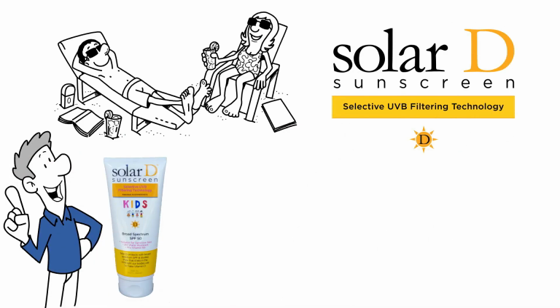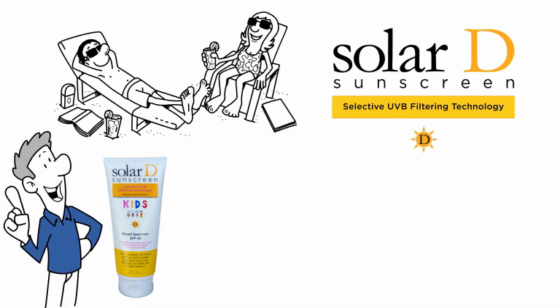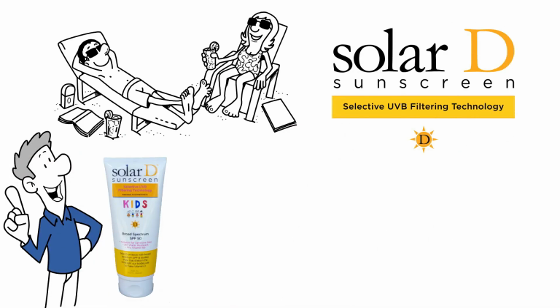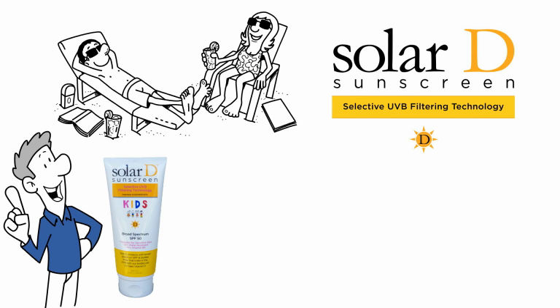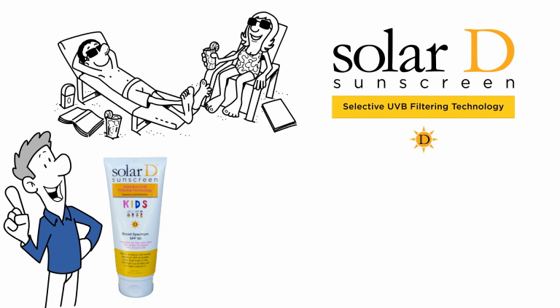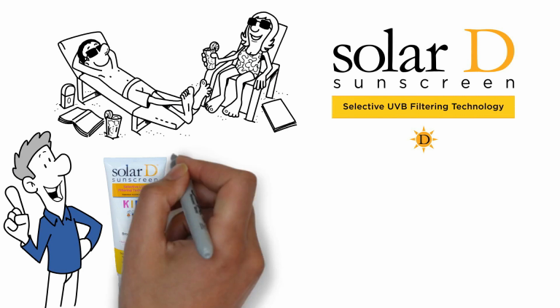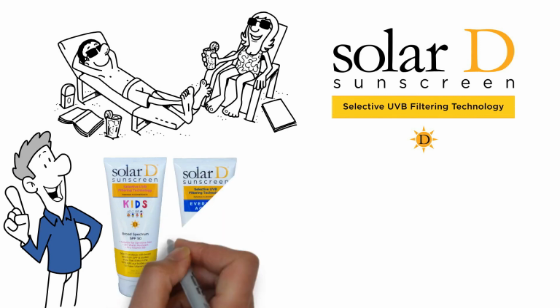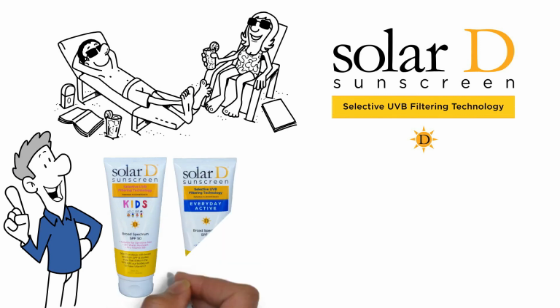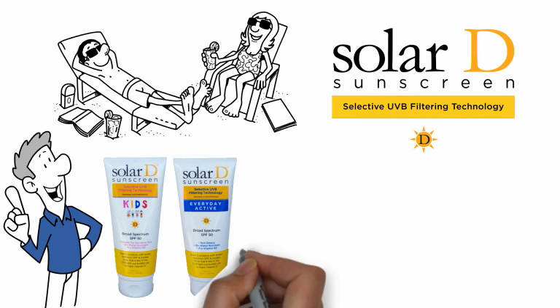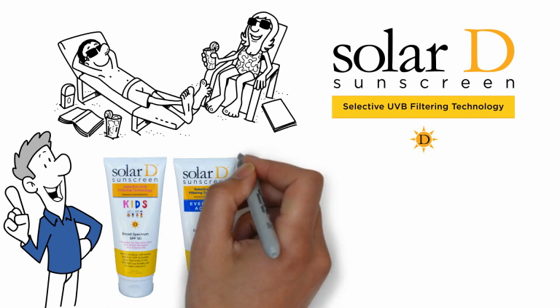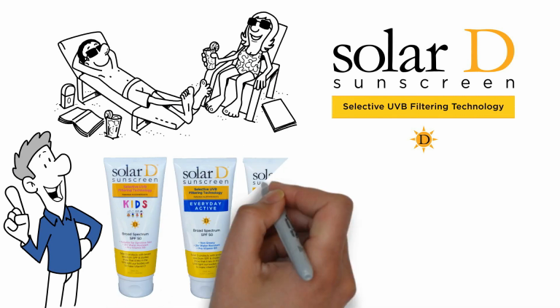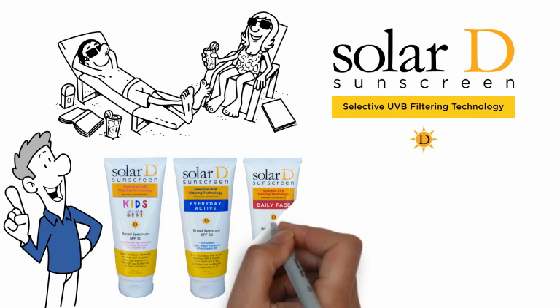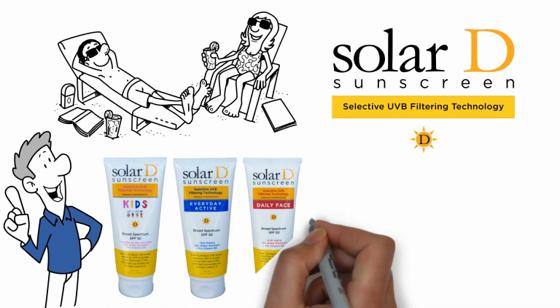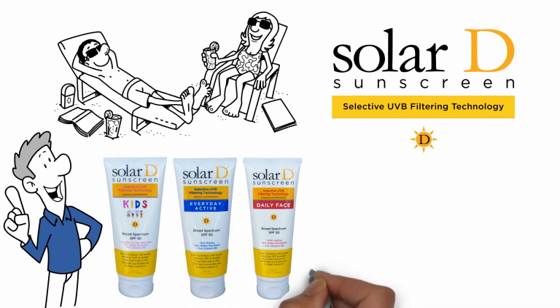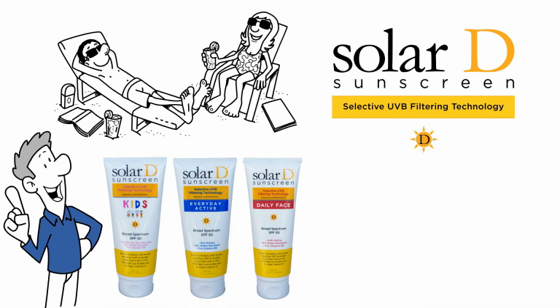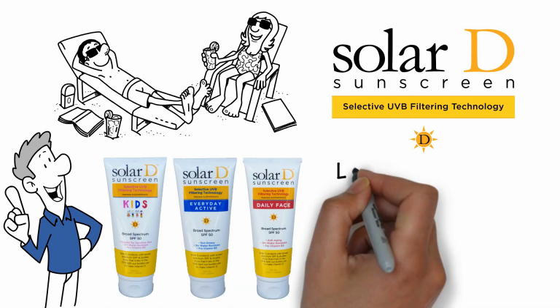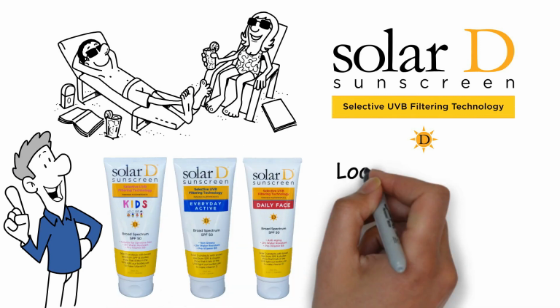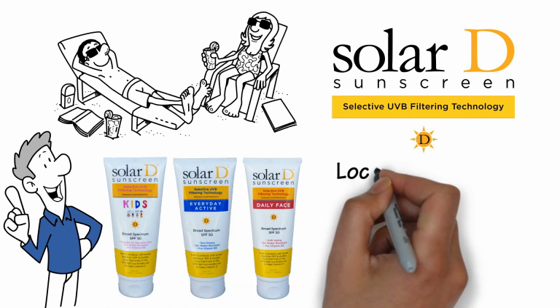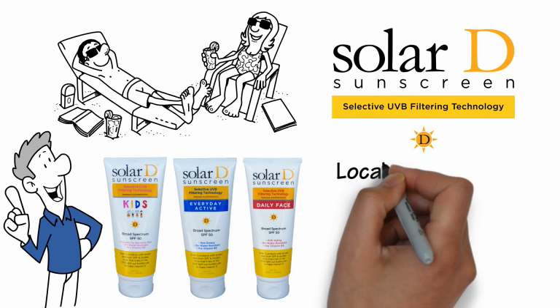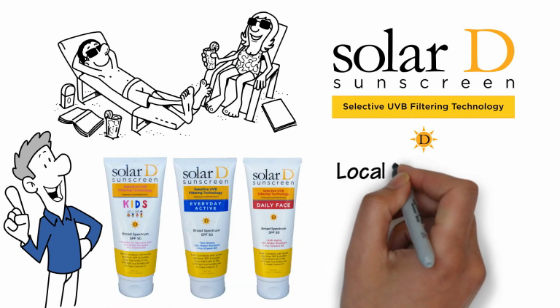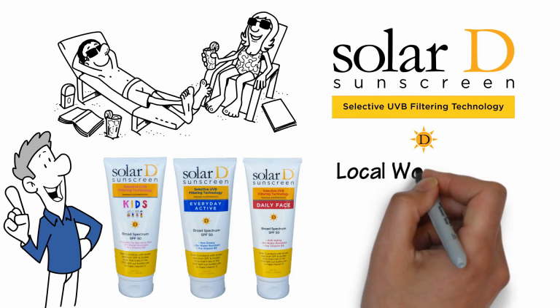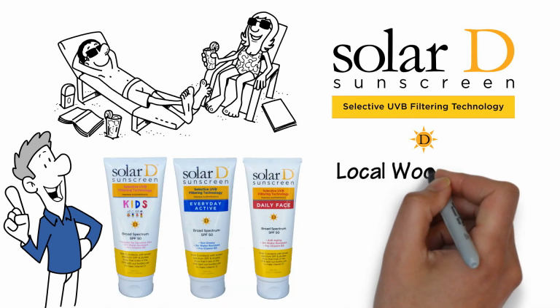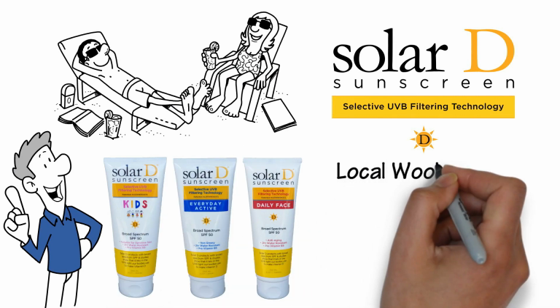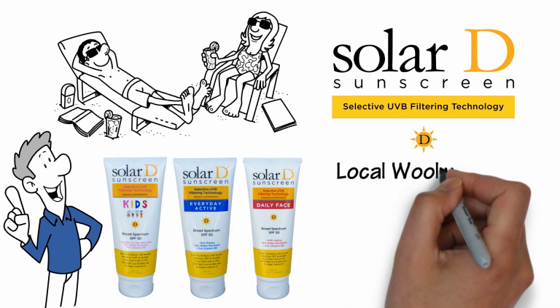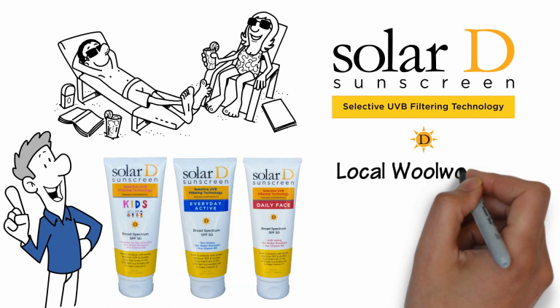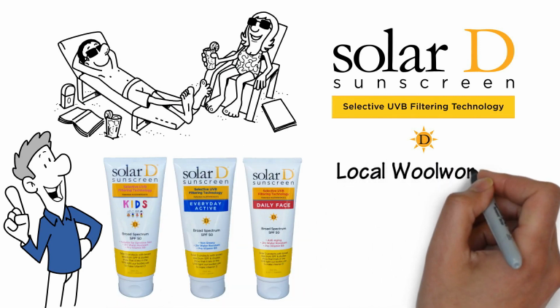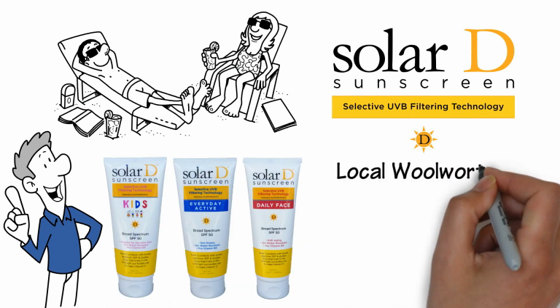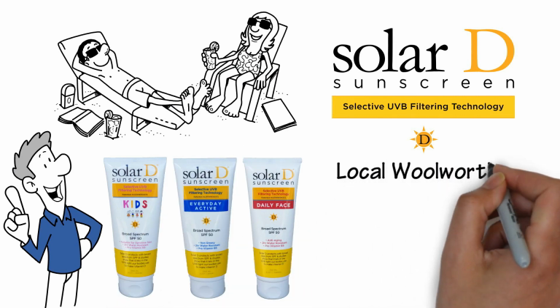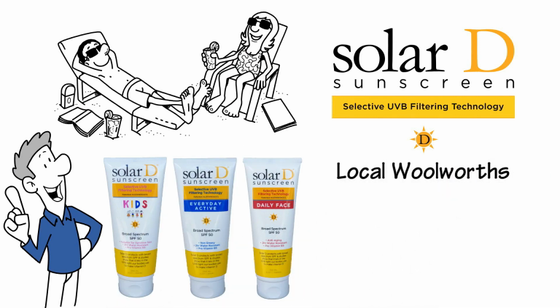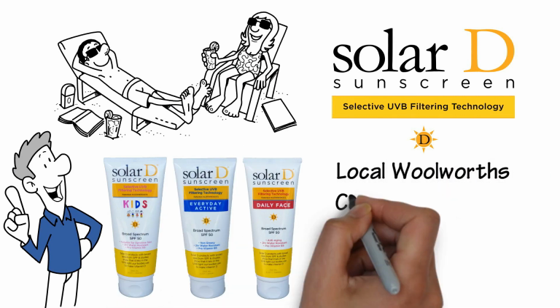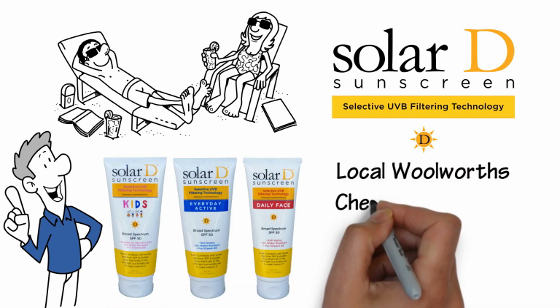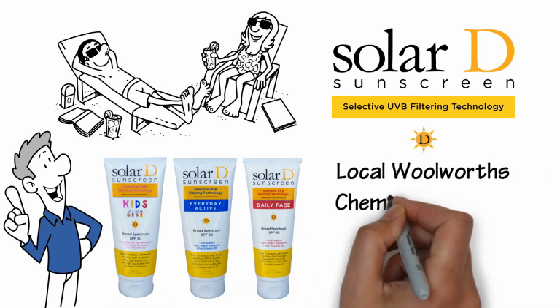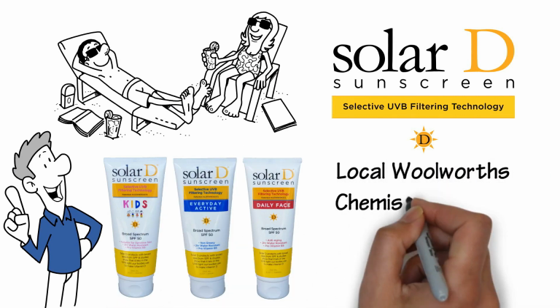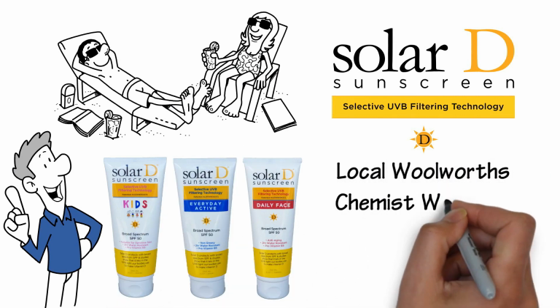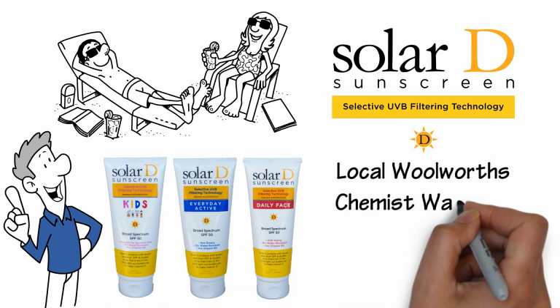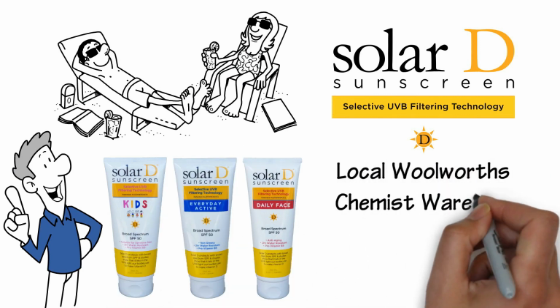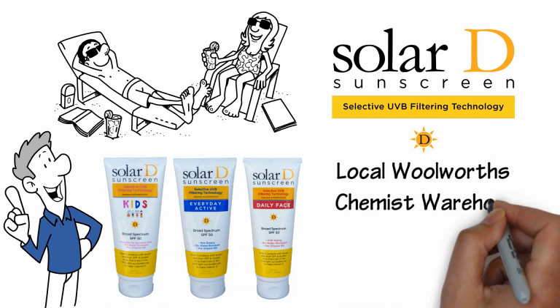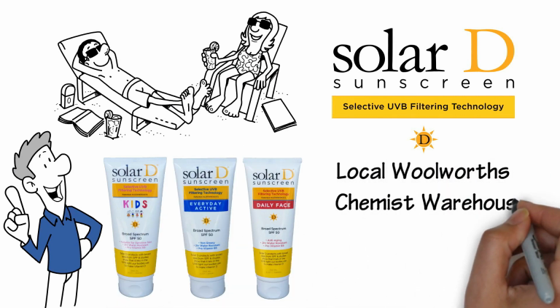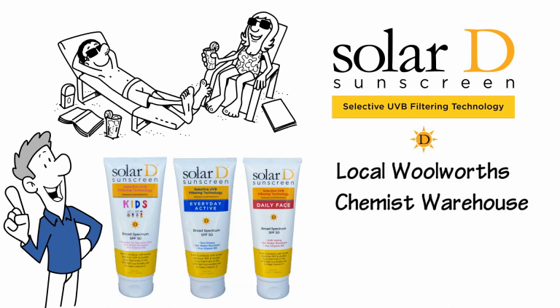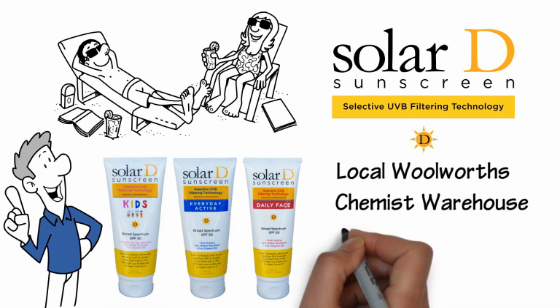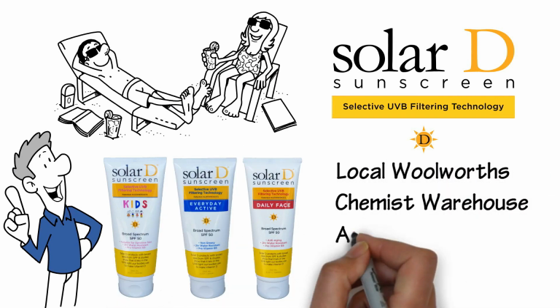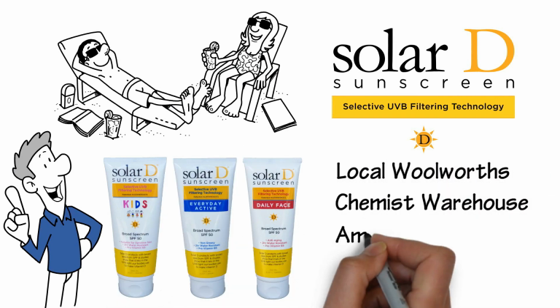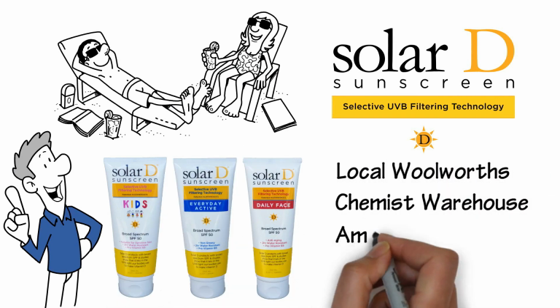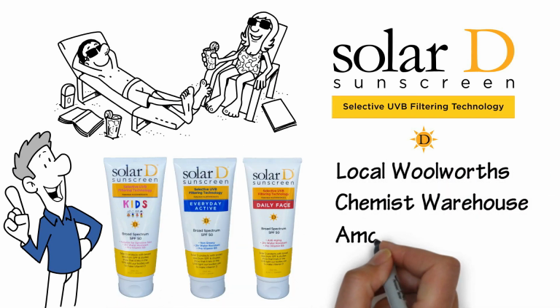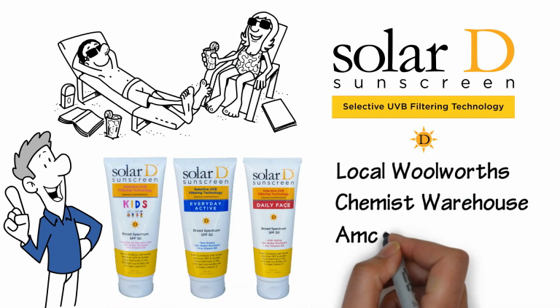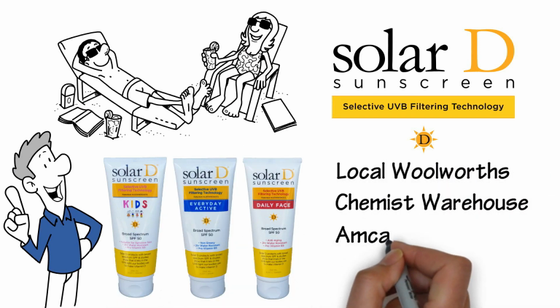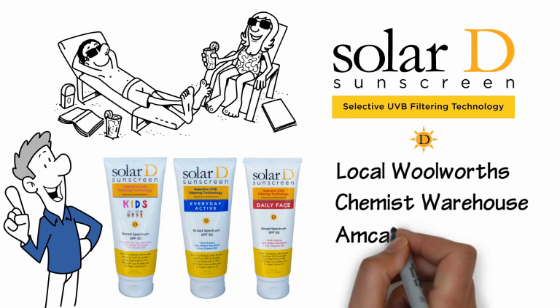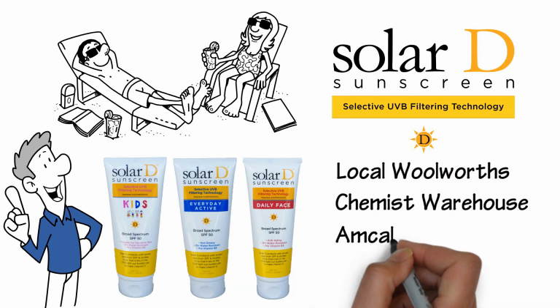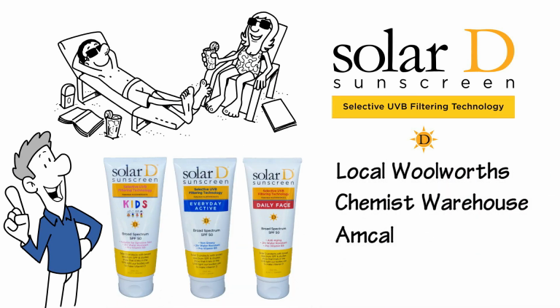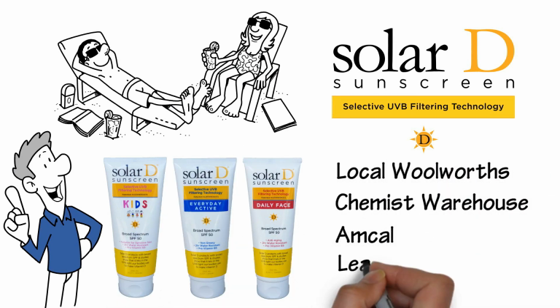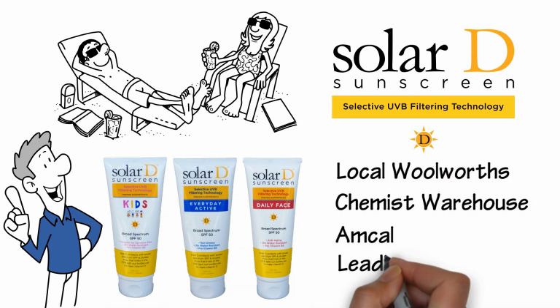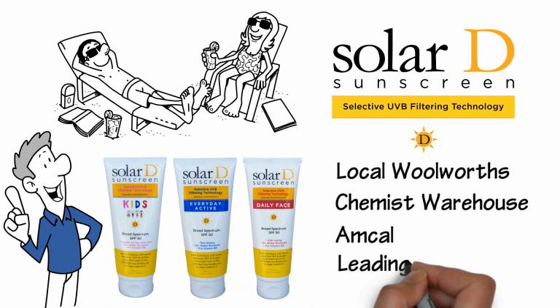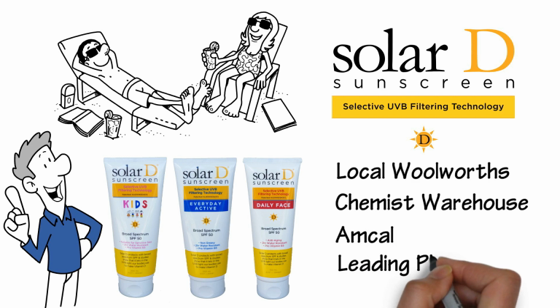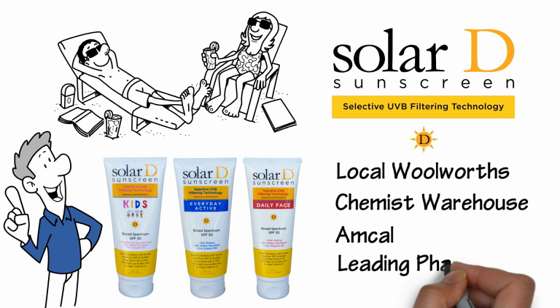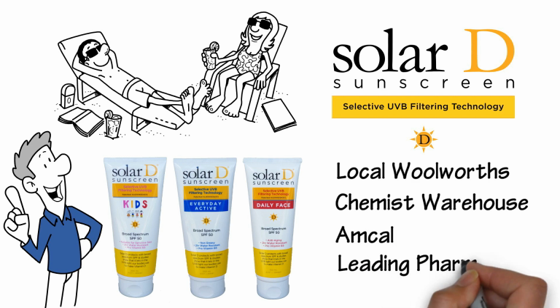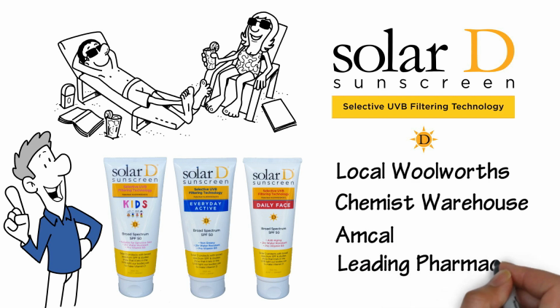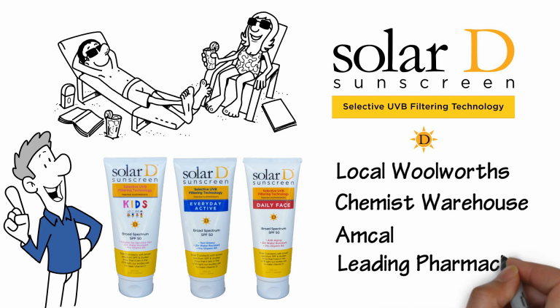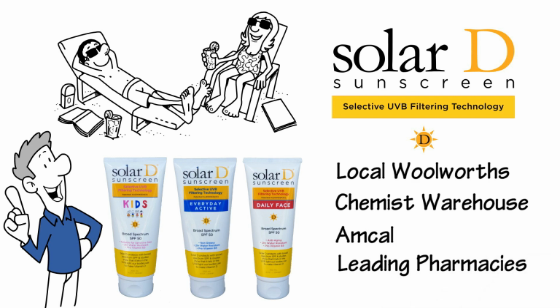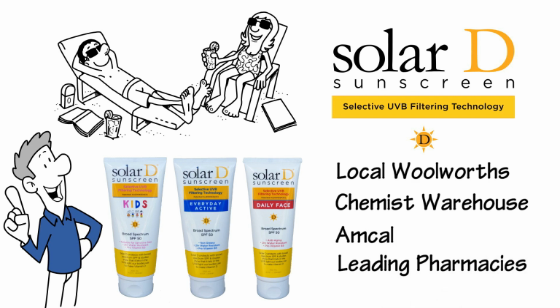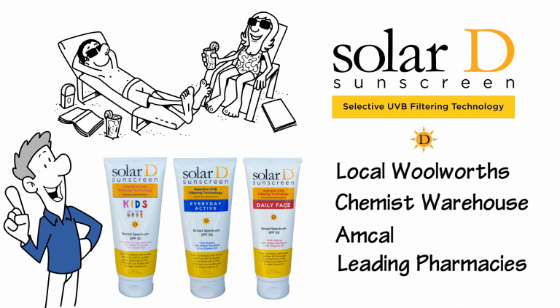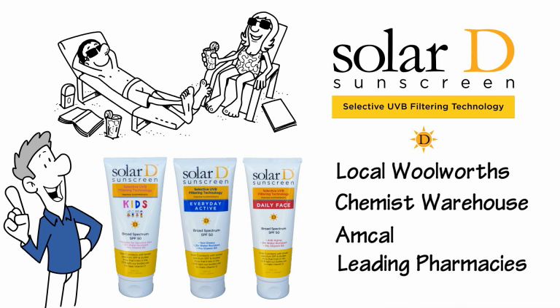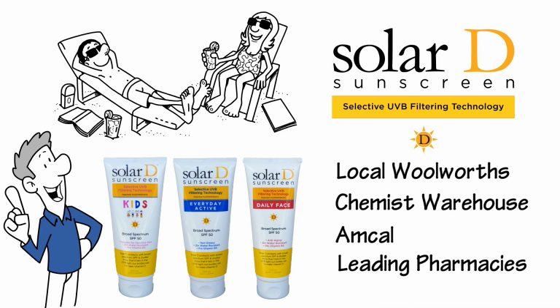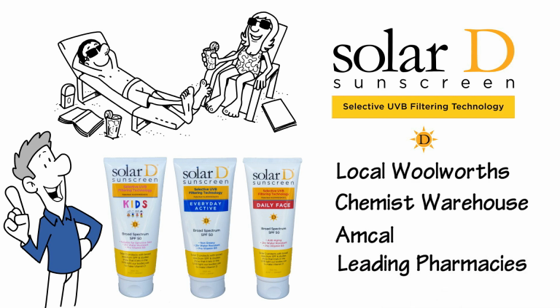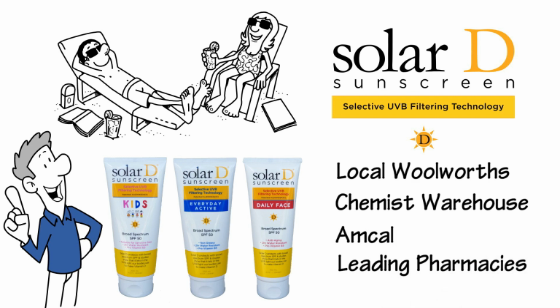at your local Woolworths, Chemist Warehouse, Amcal and leading pharmacies.